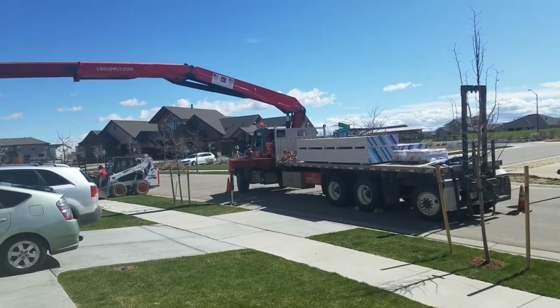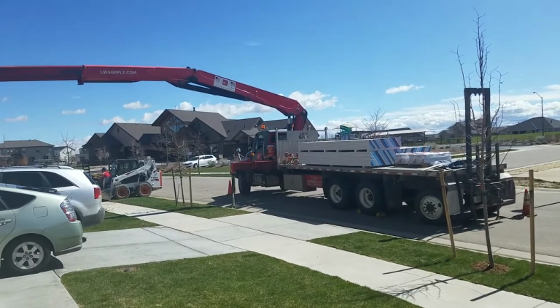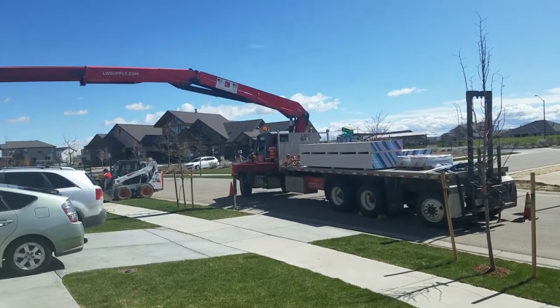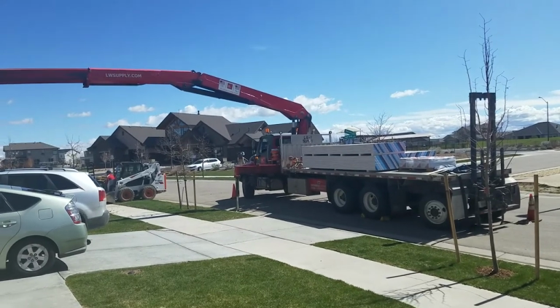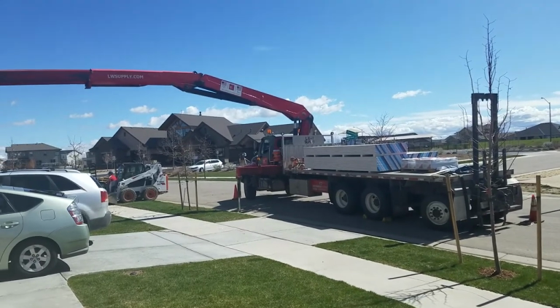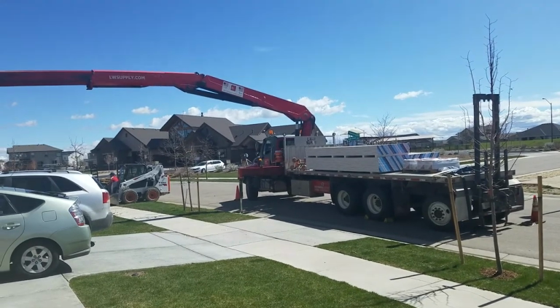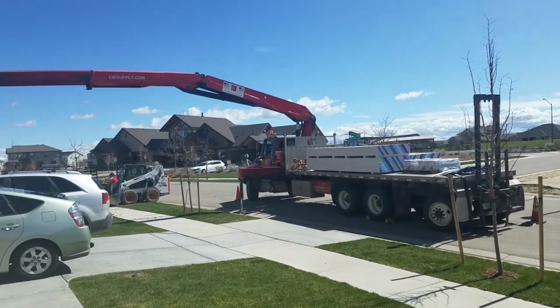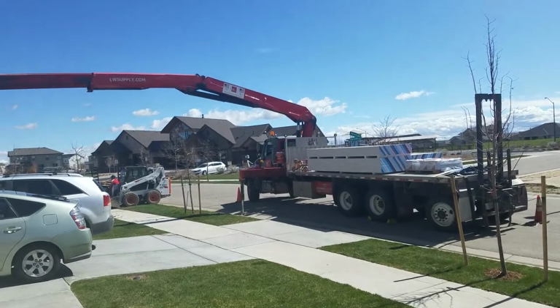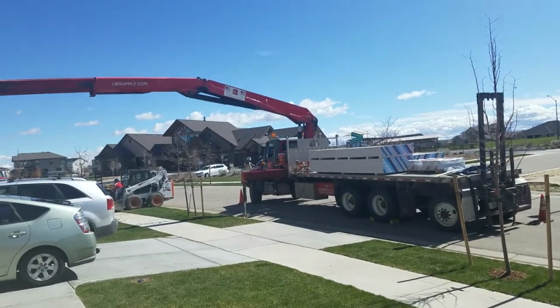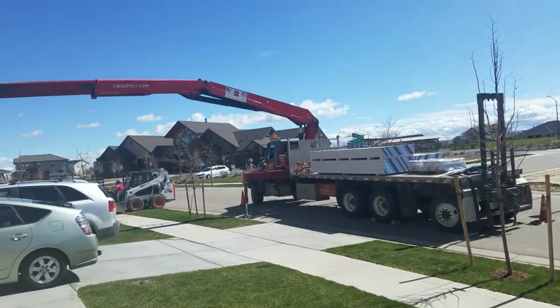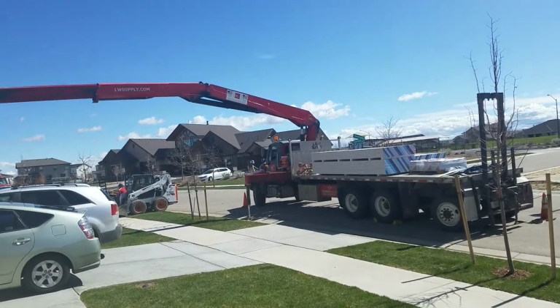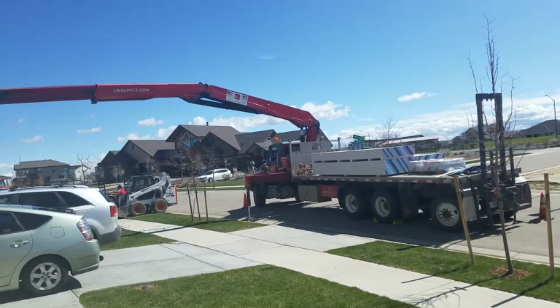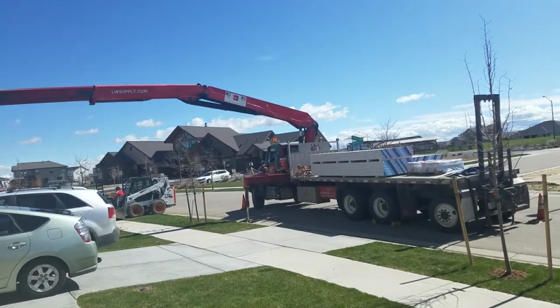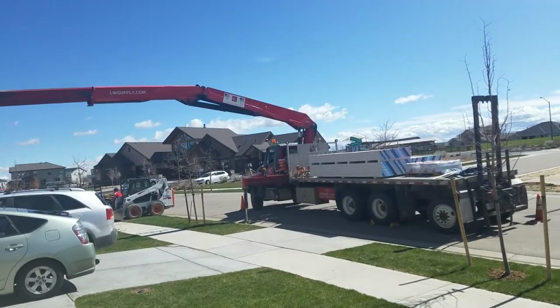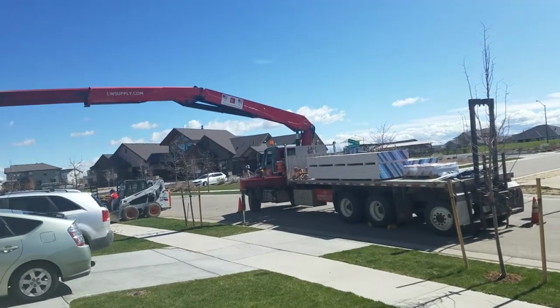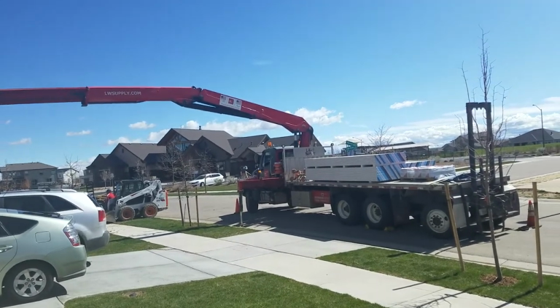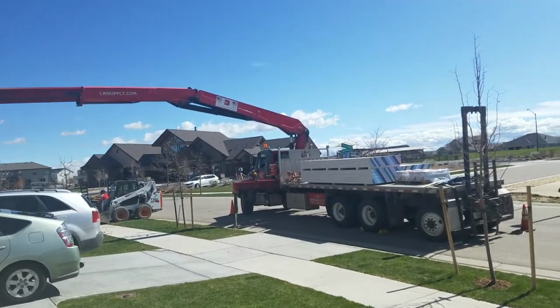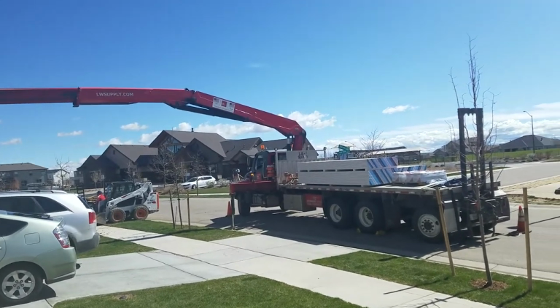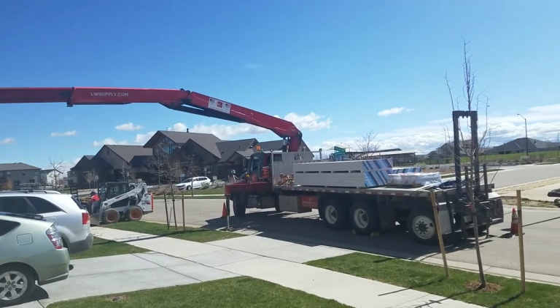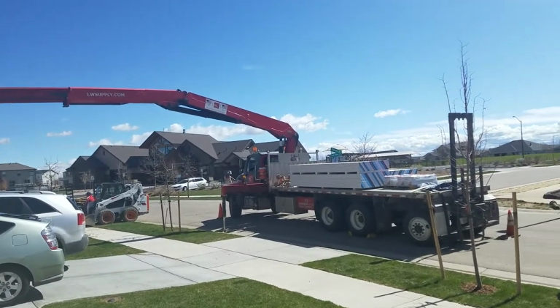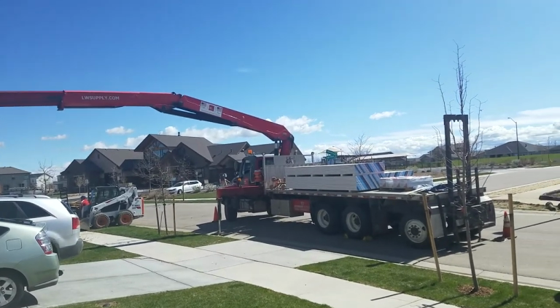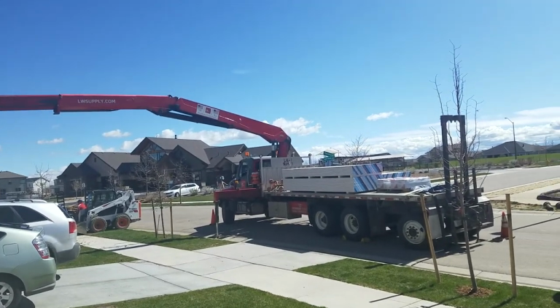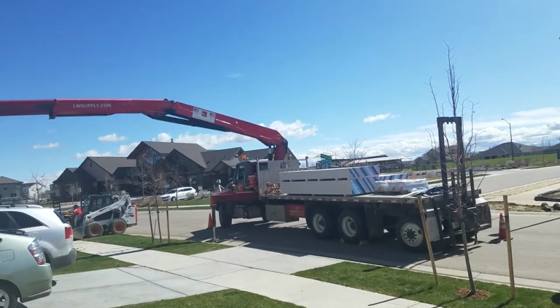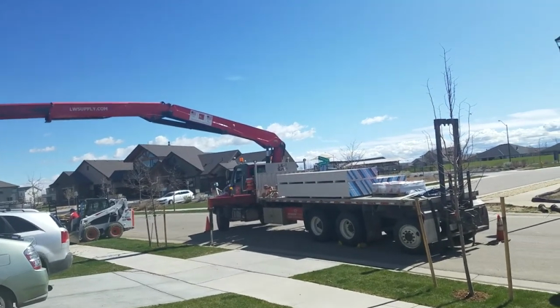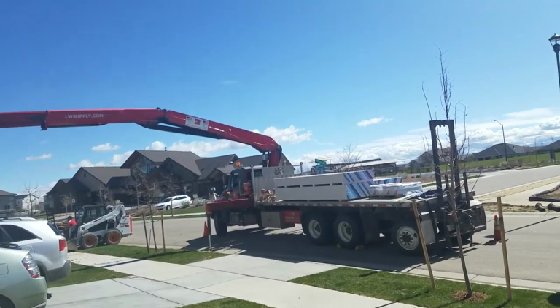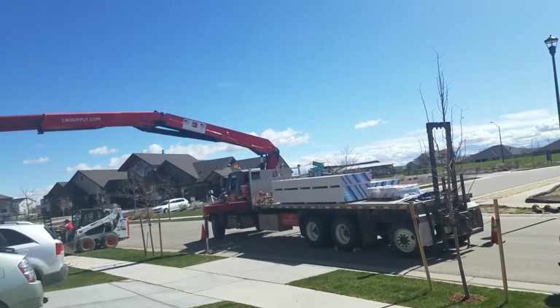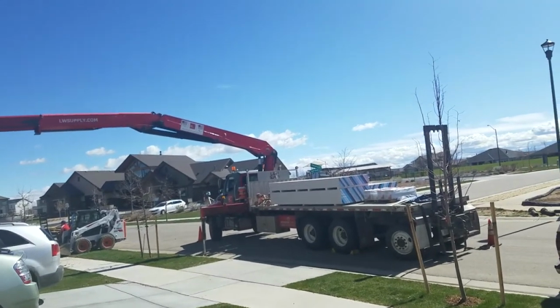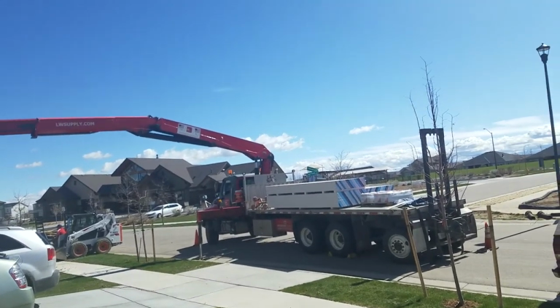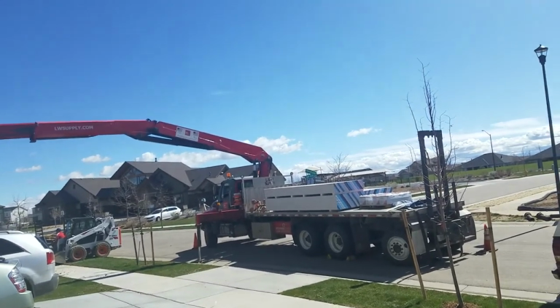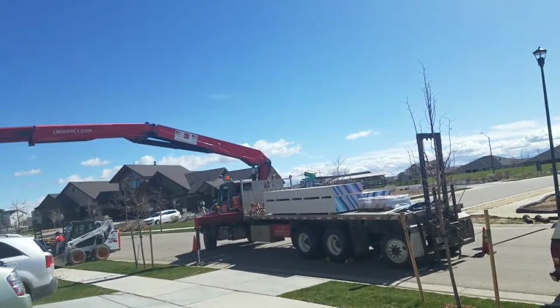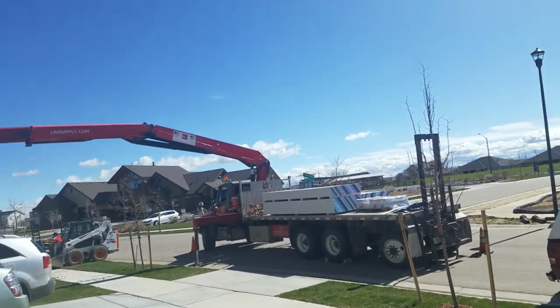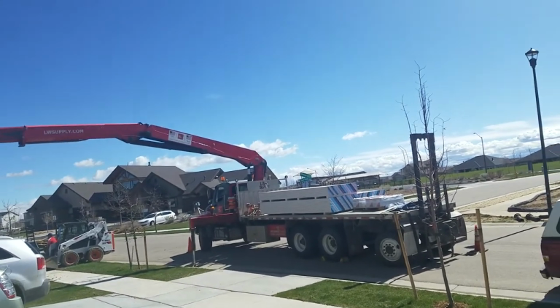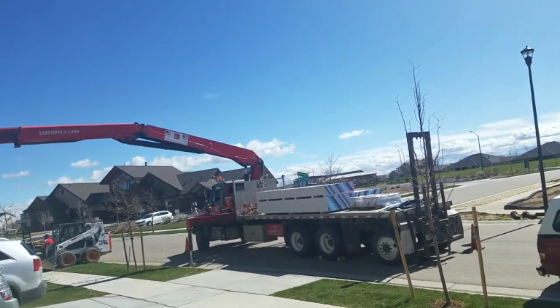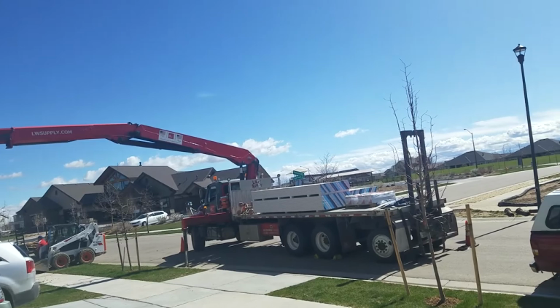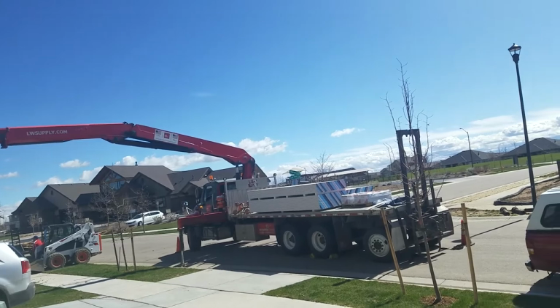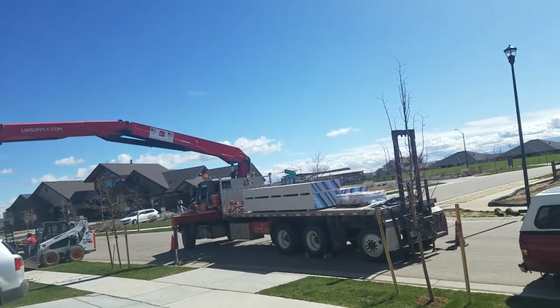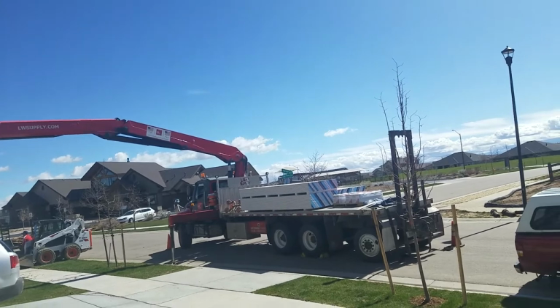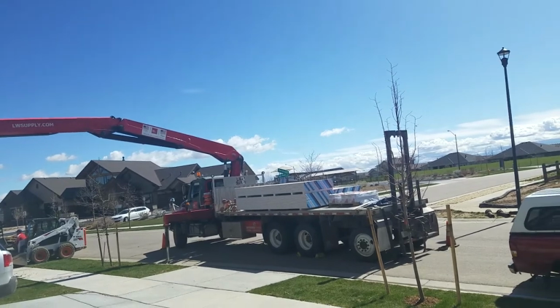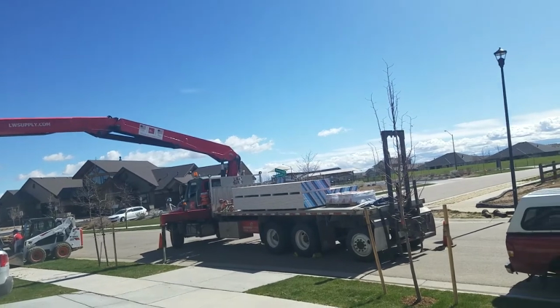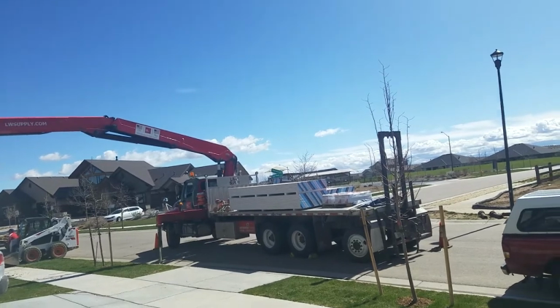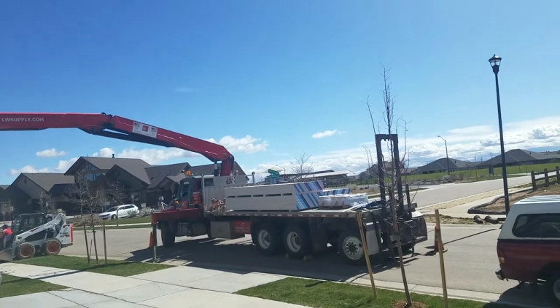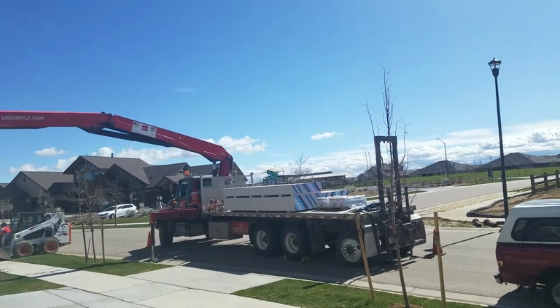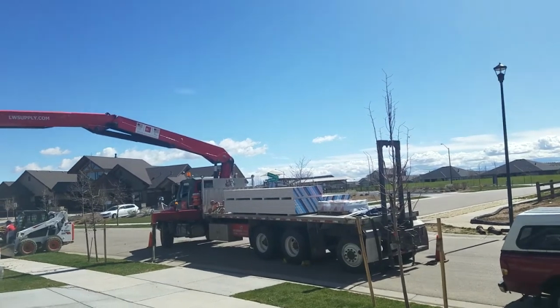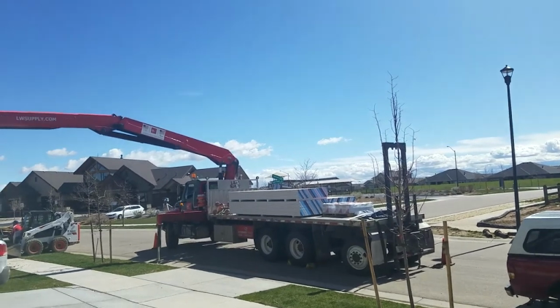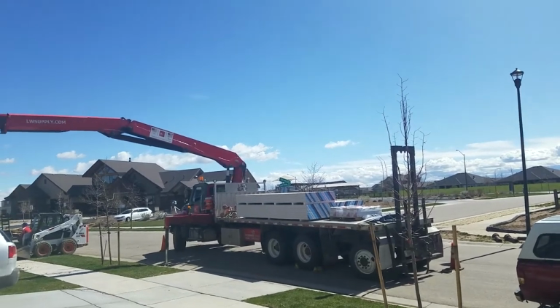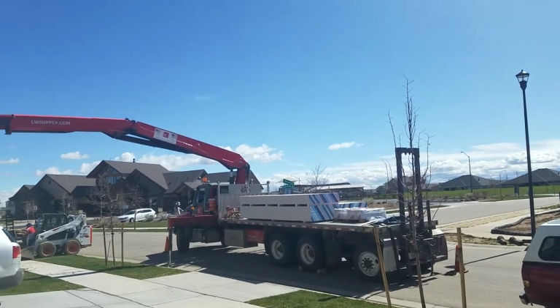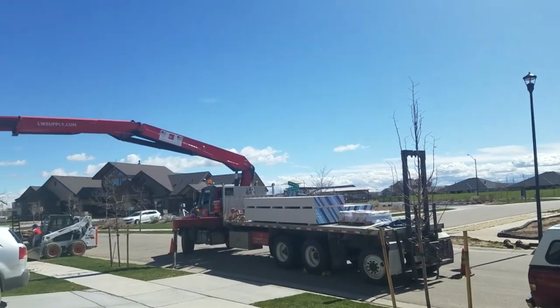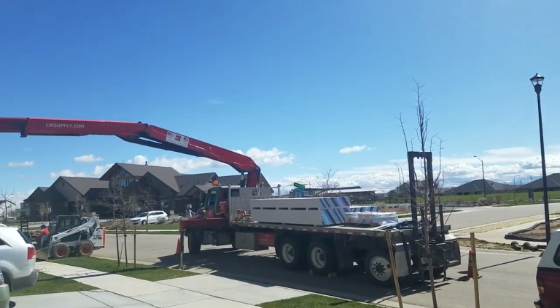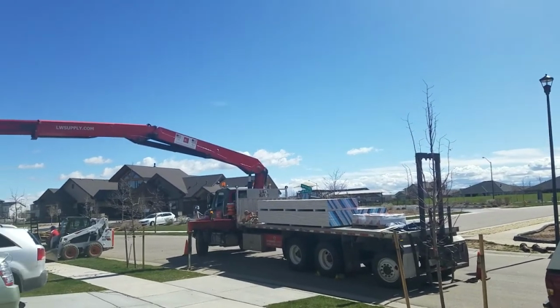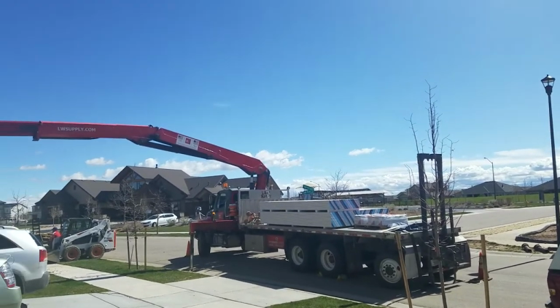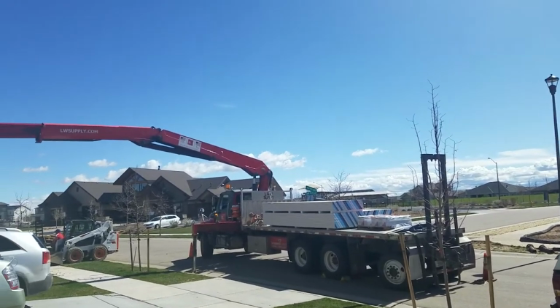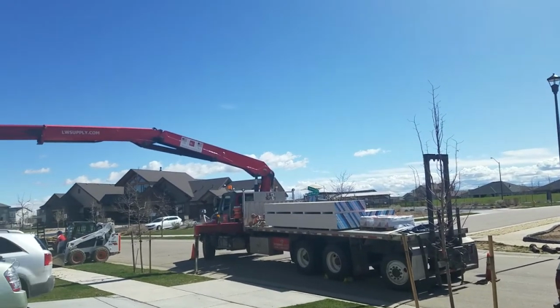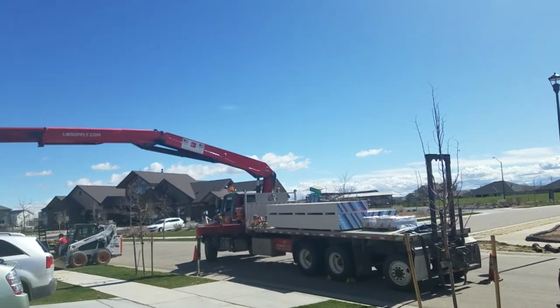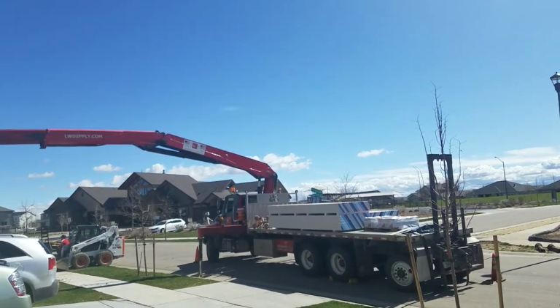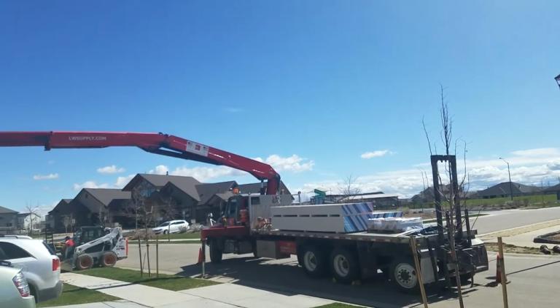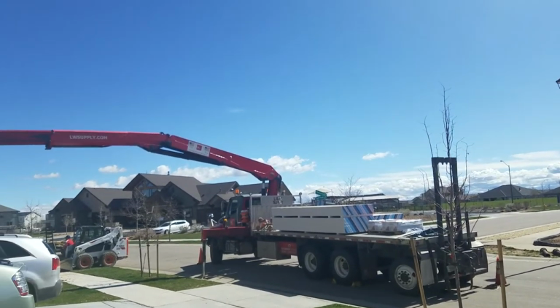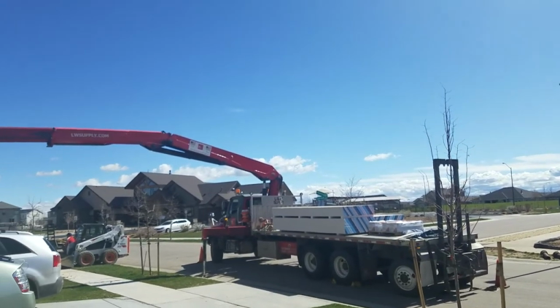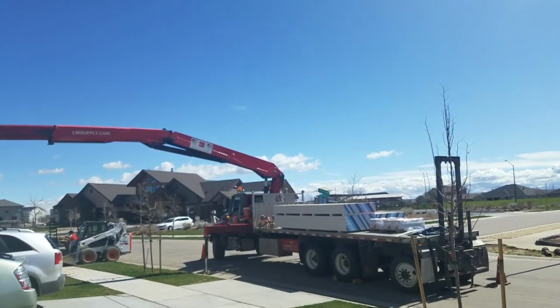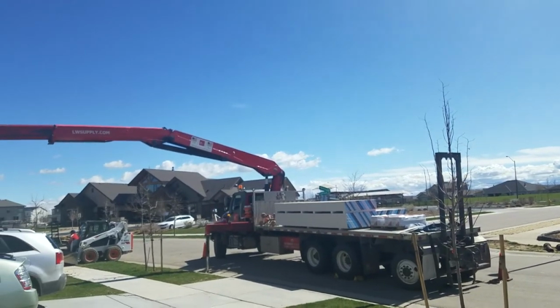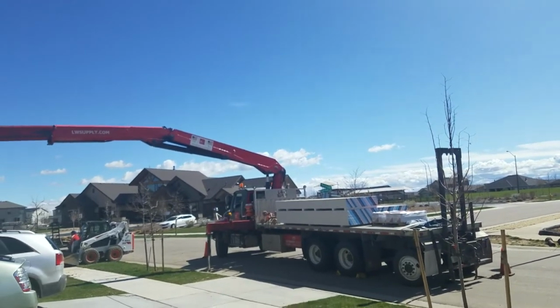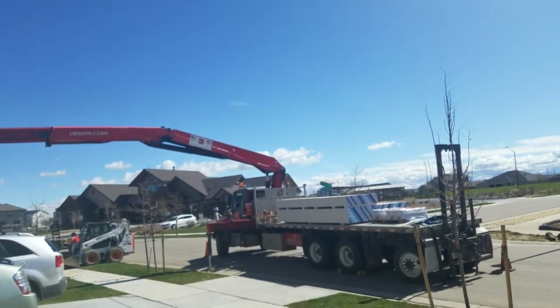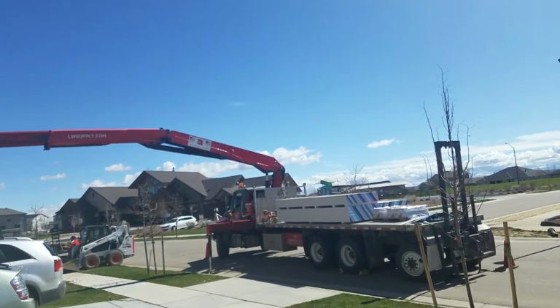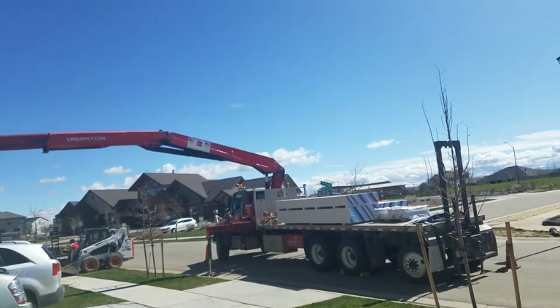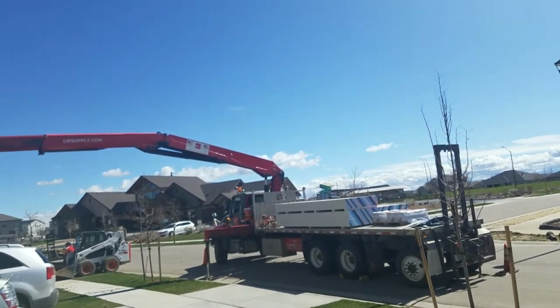It's worth it to us to have the sheetrock delivered — they take it down into the basement for us and stack it.